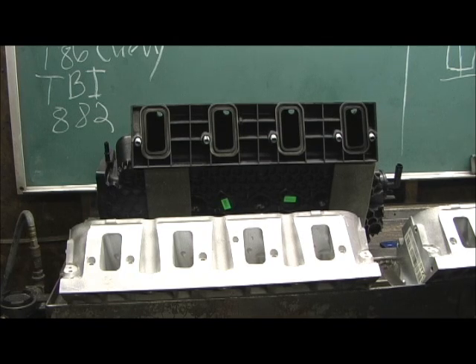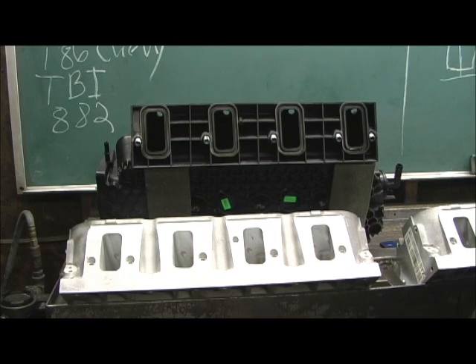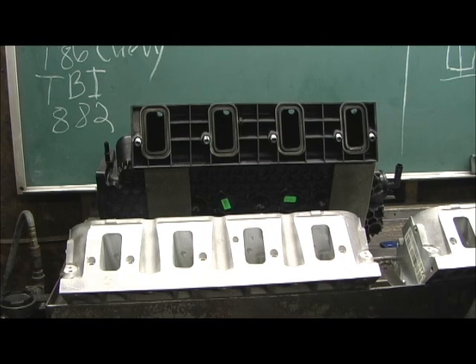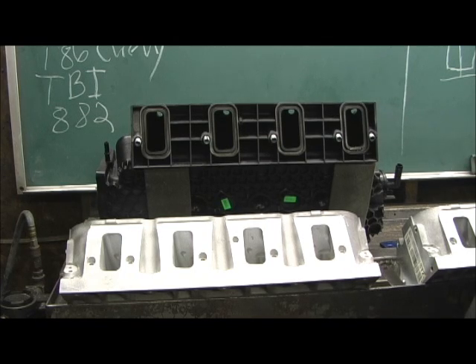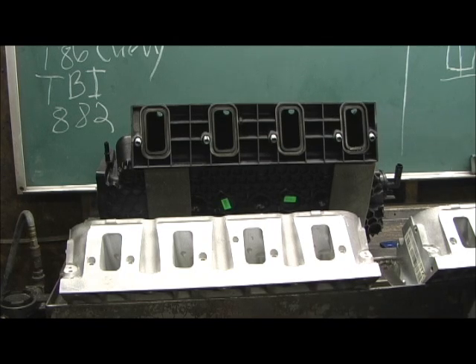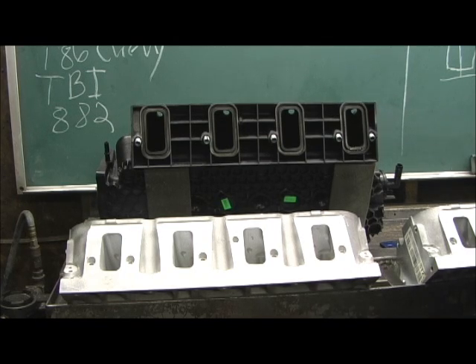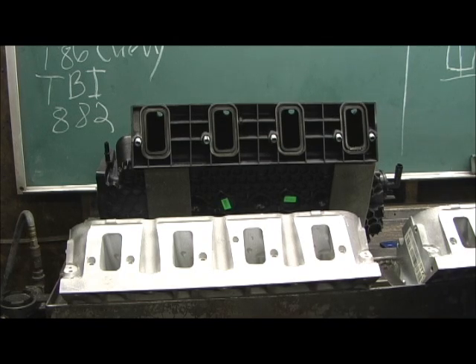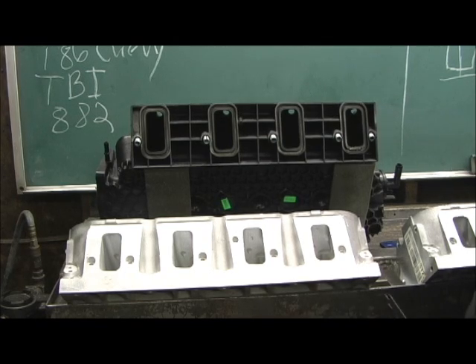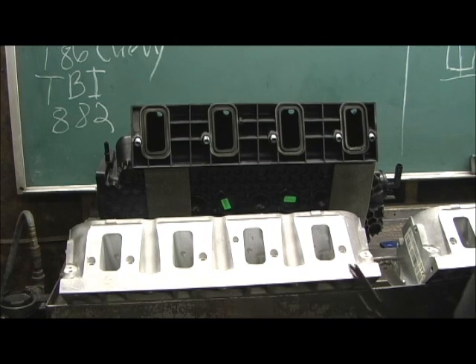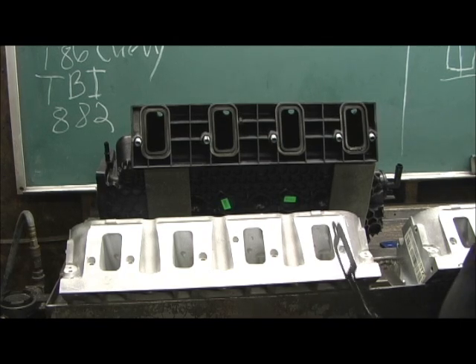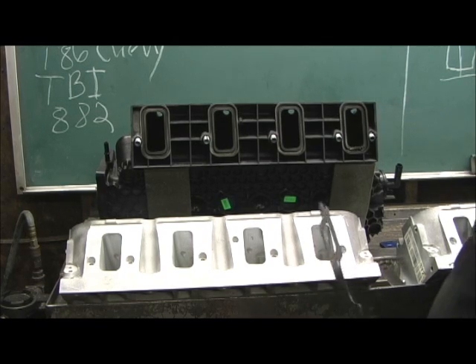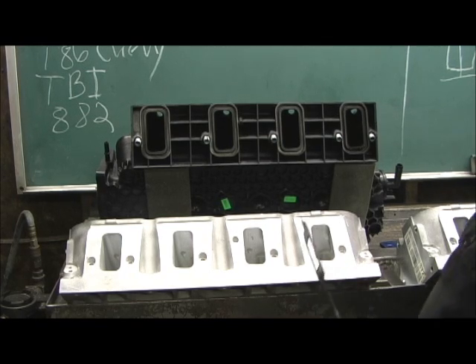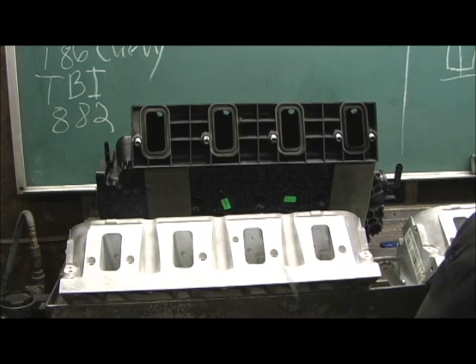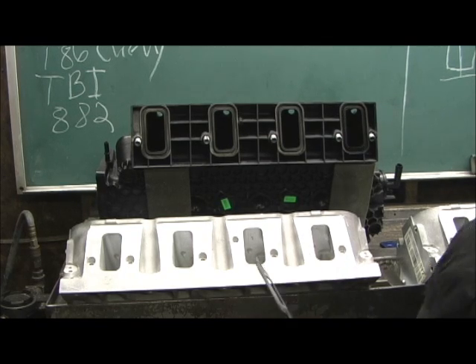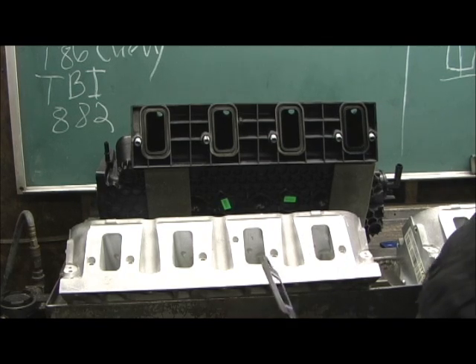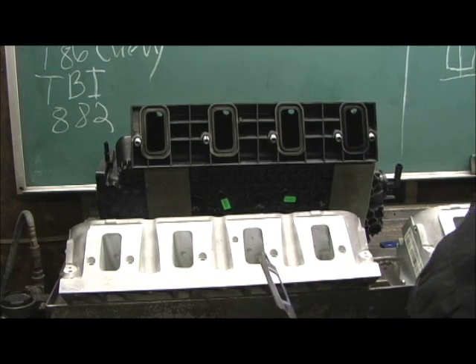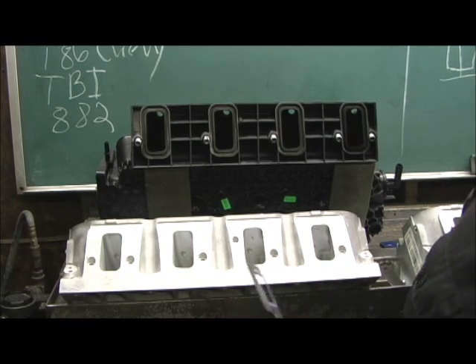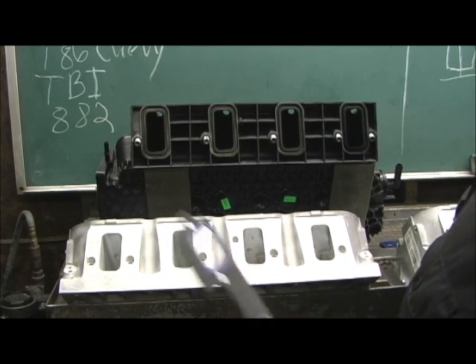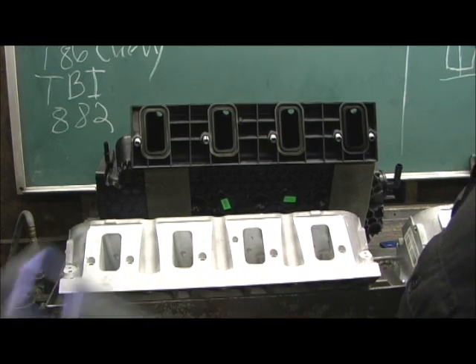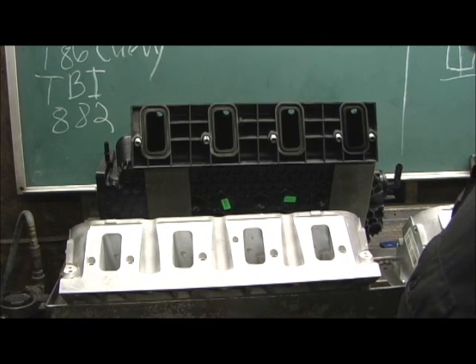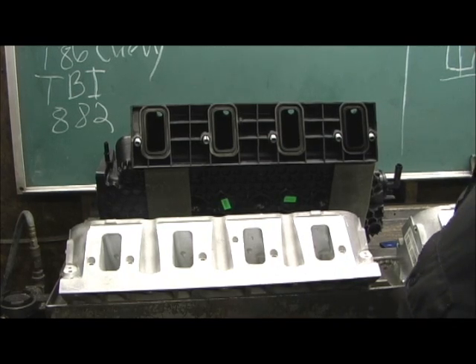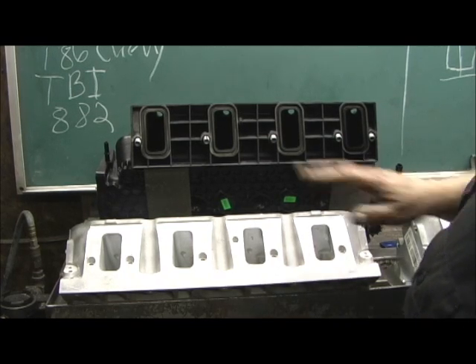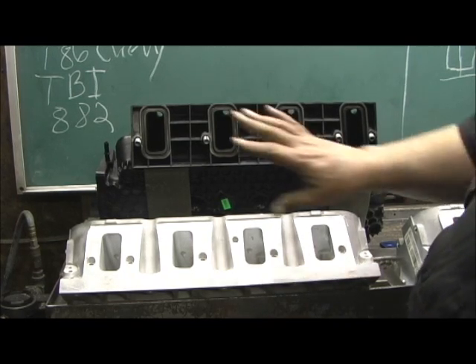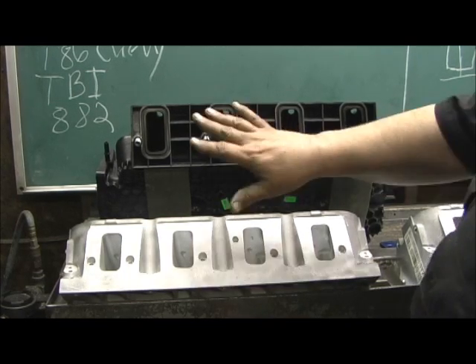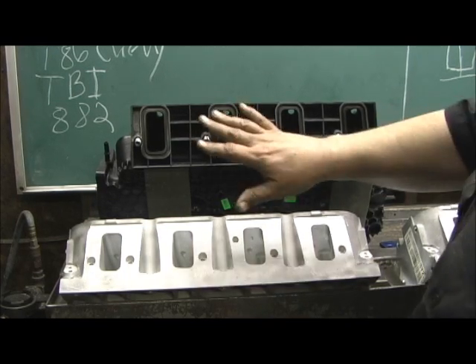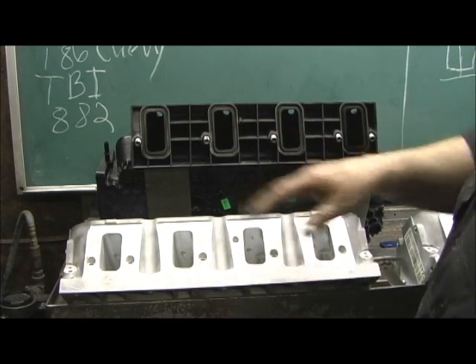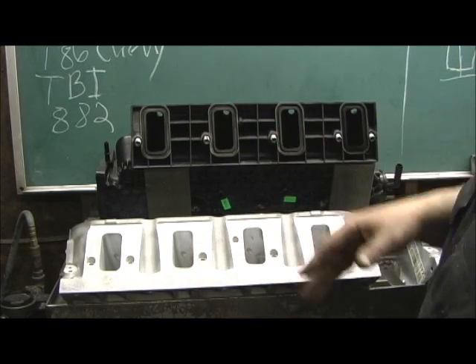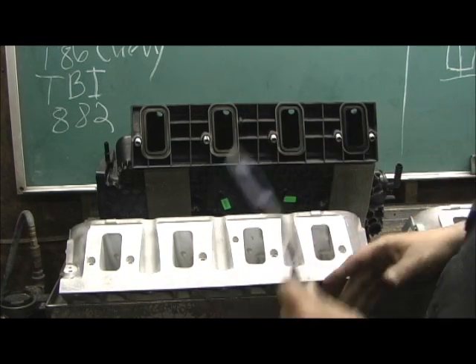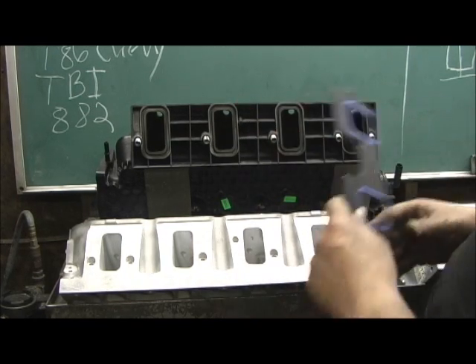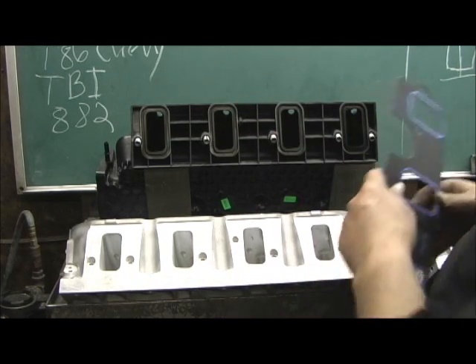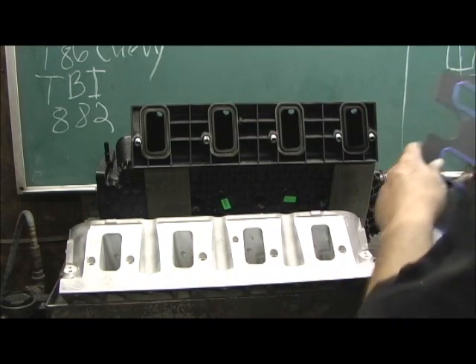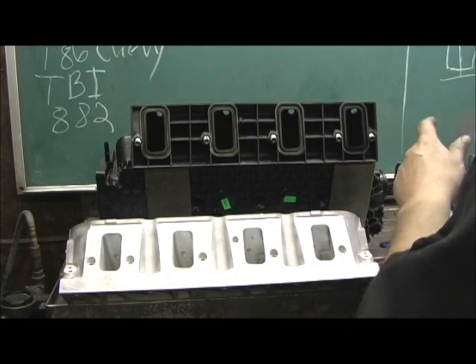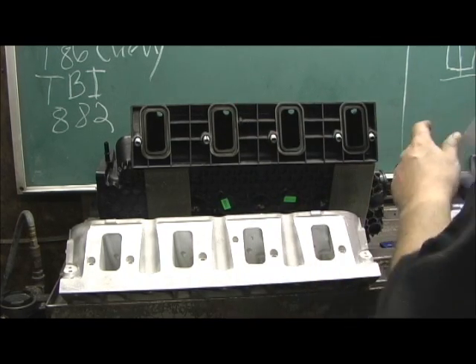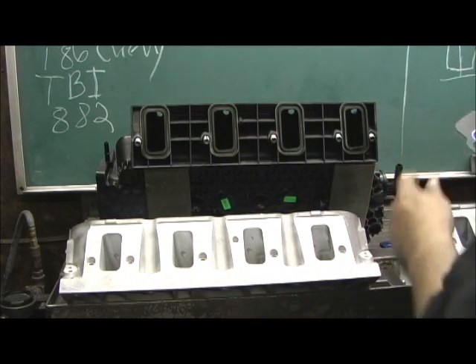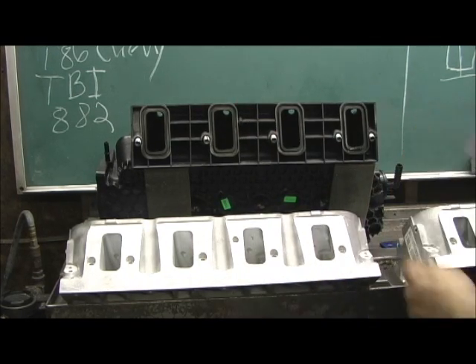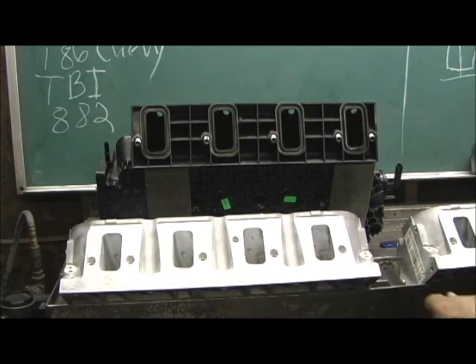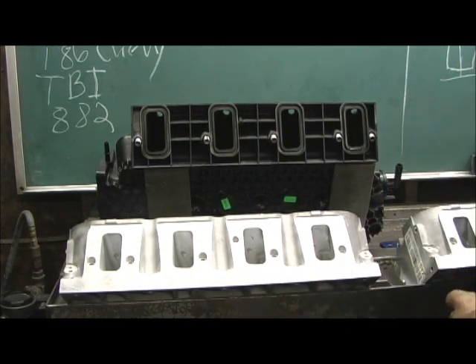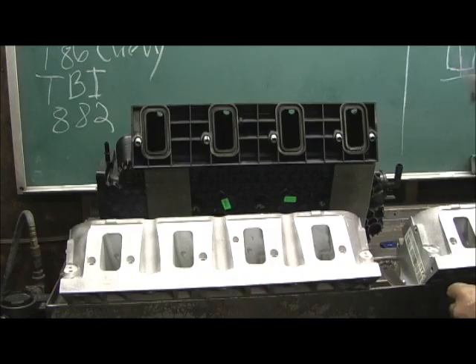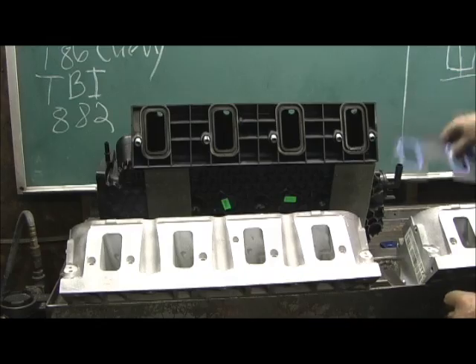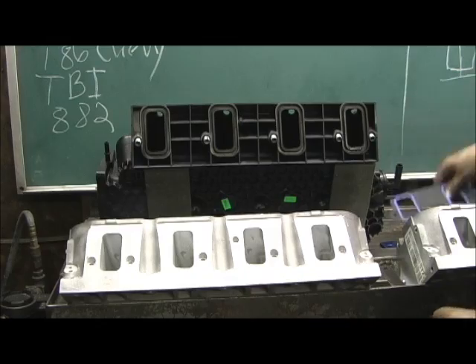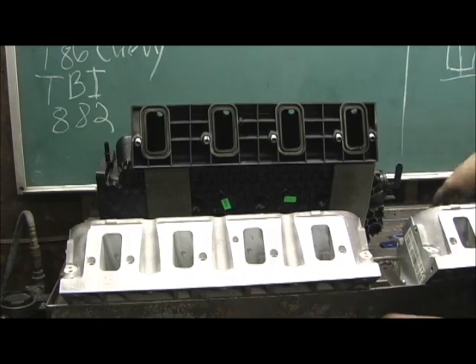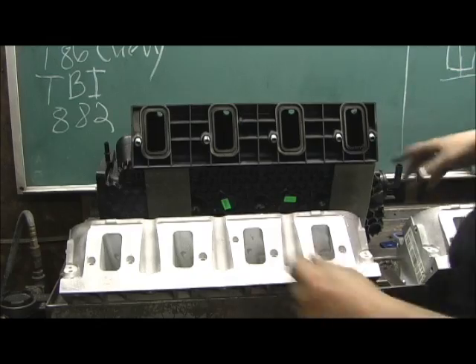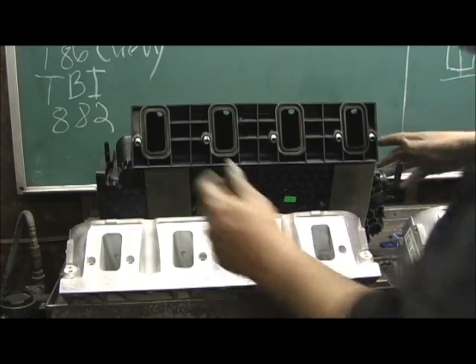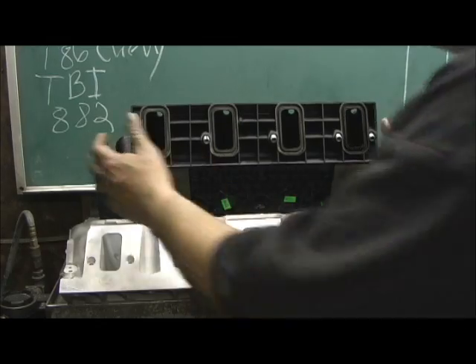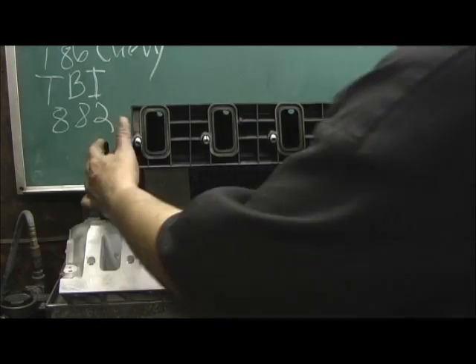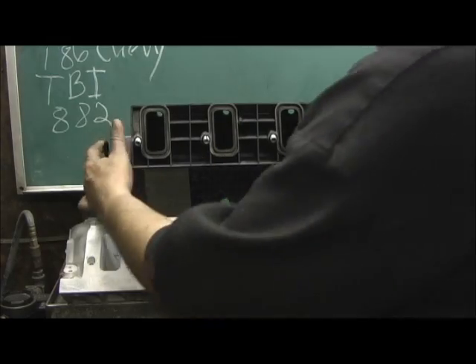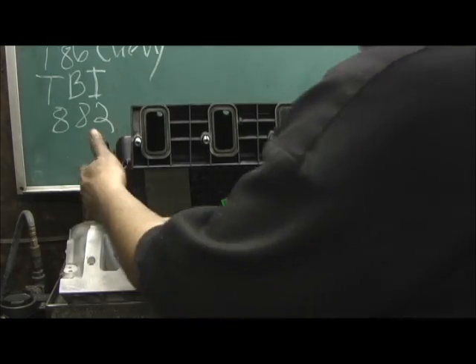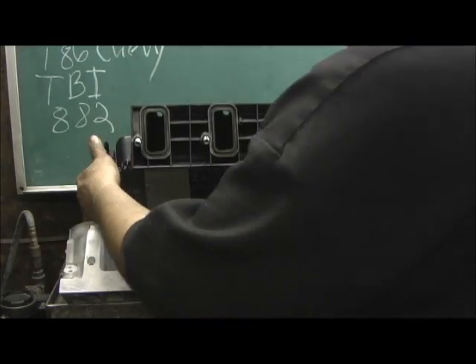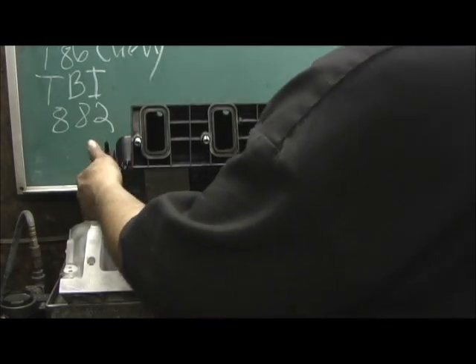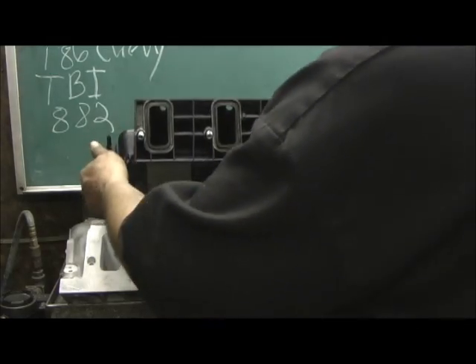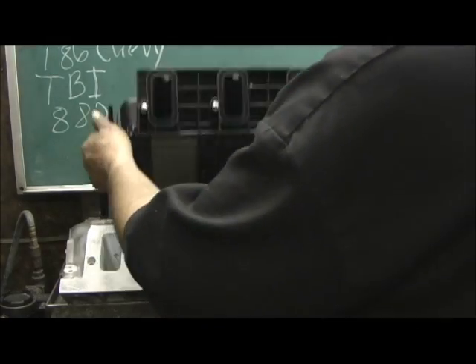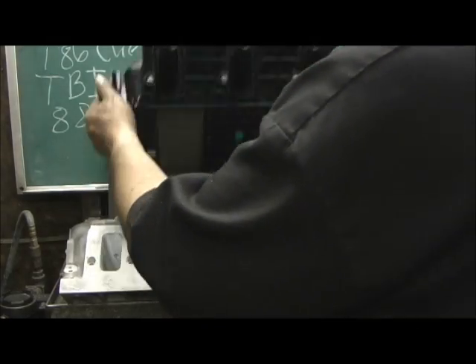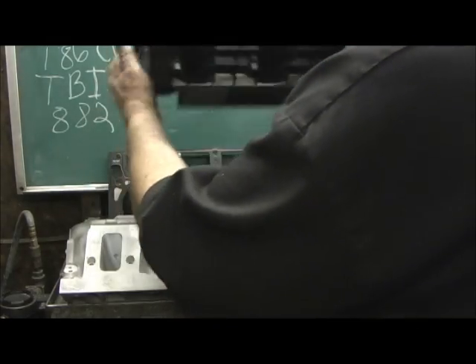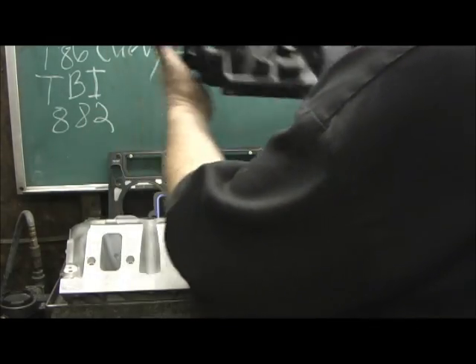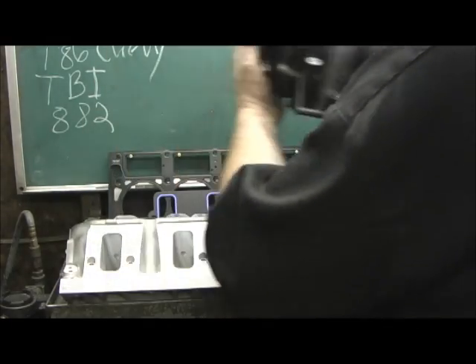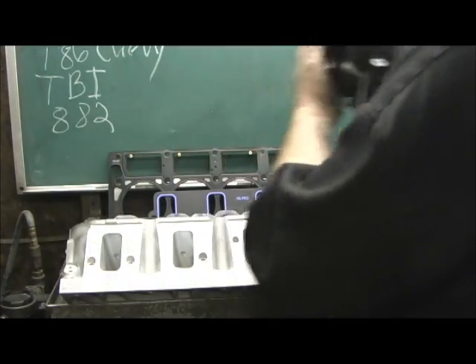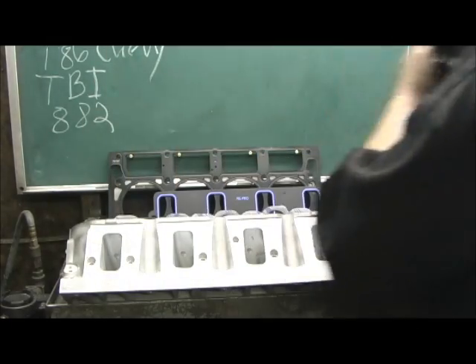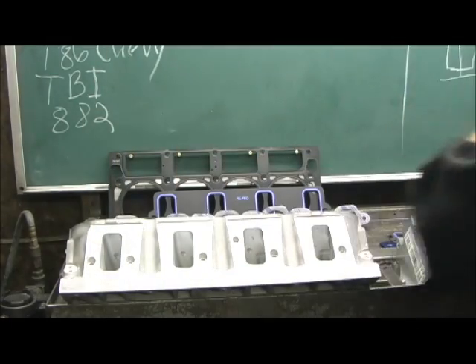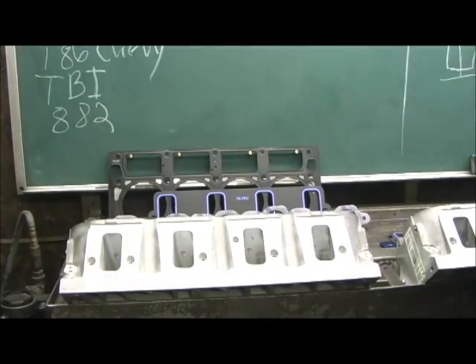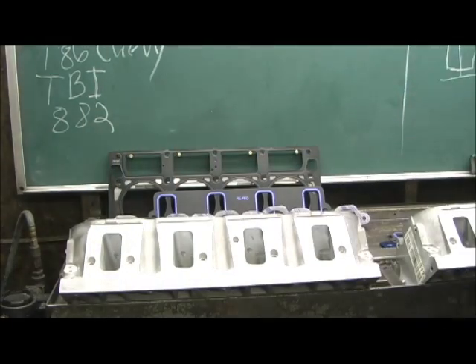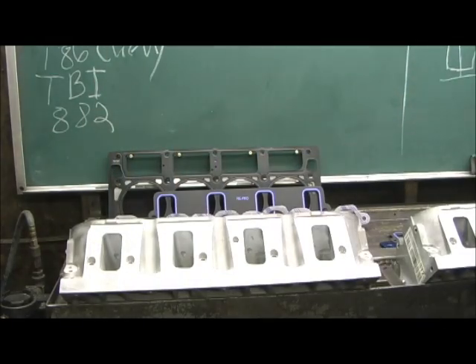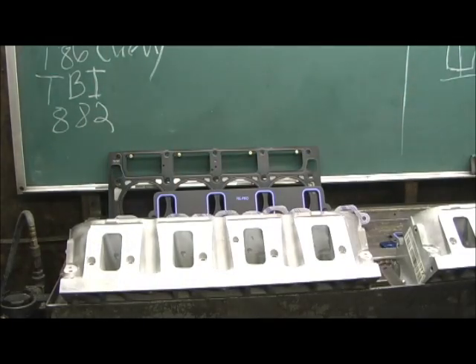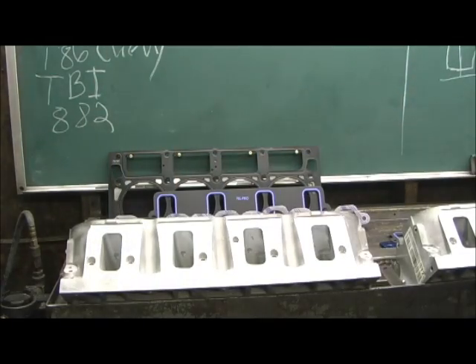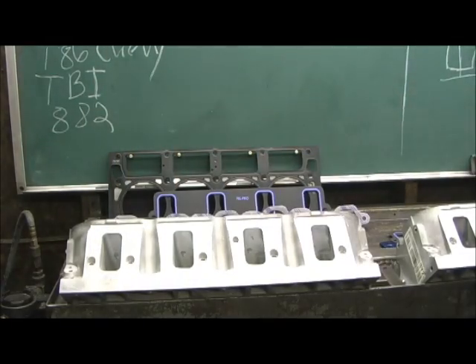So in comes this great aftermarket manifold. We take the stock one away — let's get rid of it.